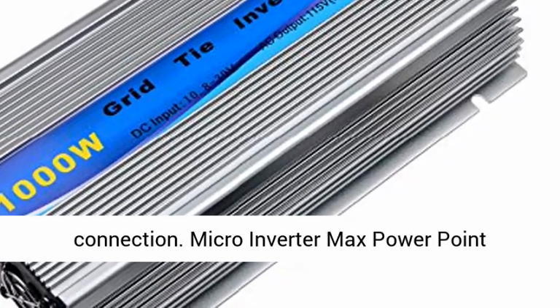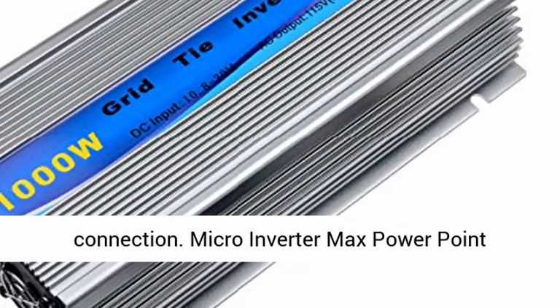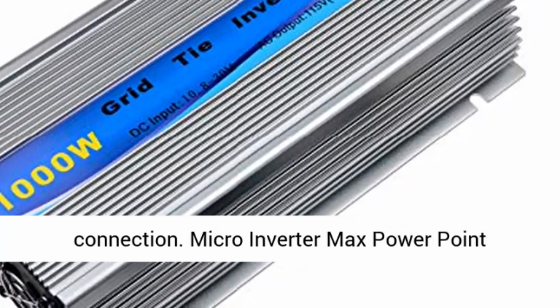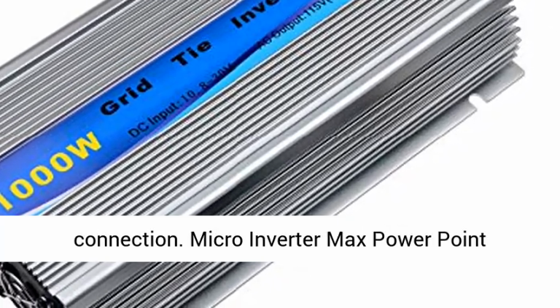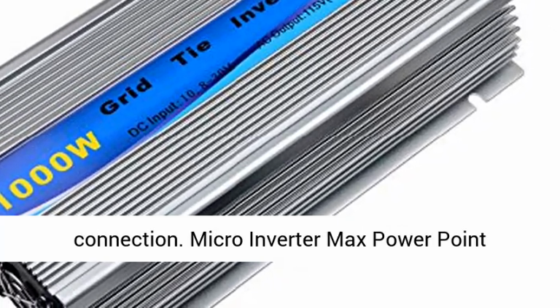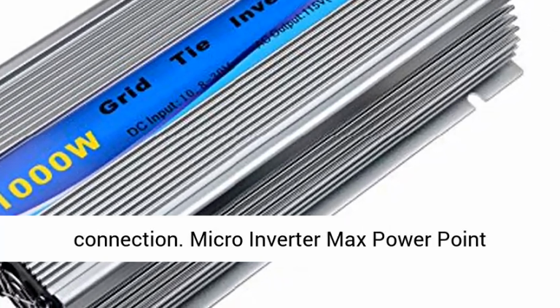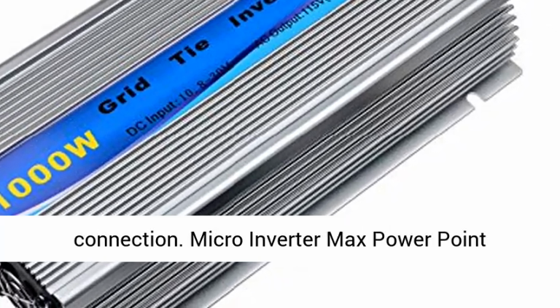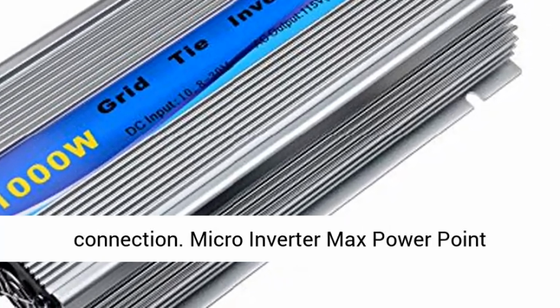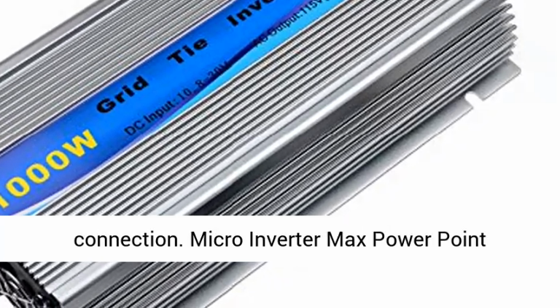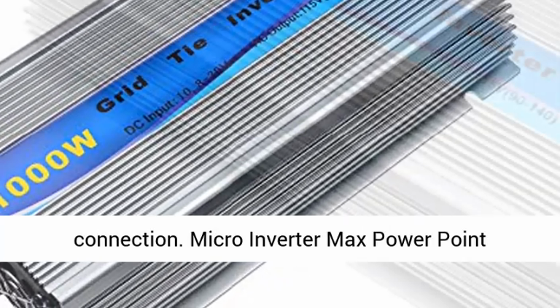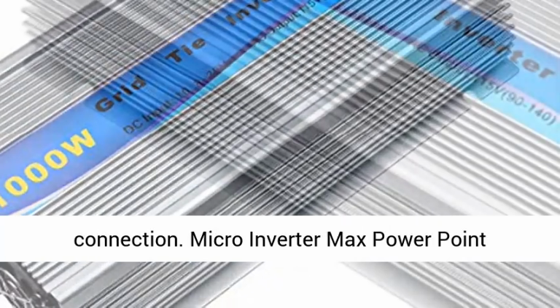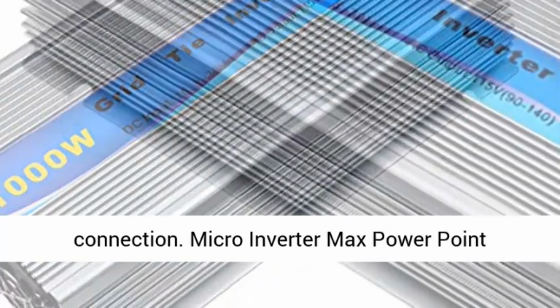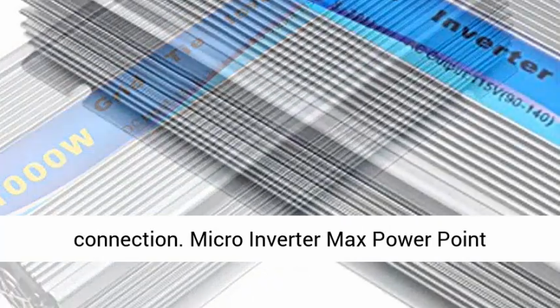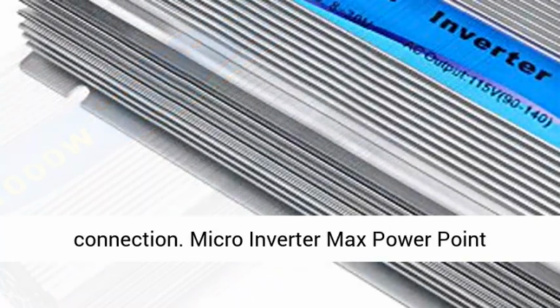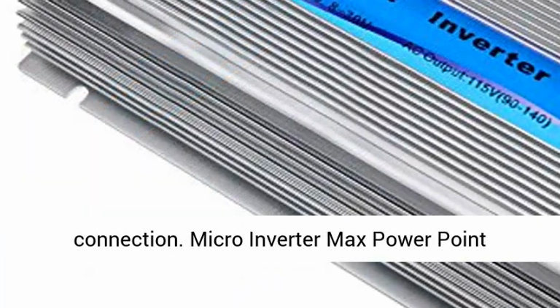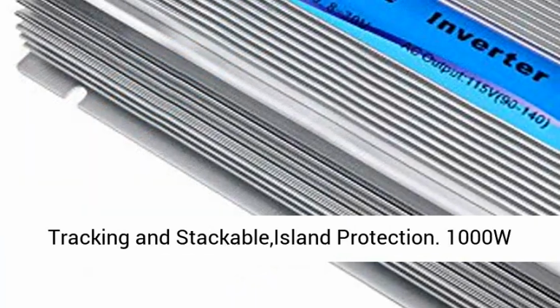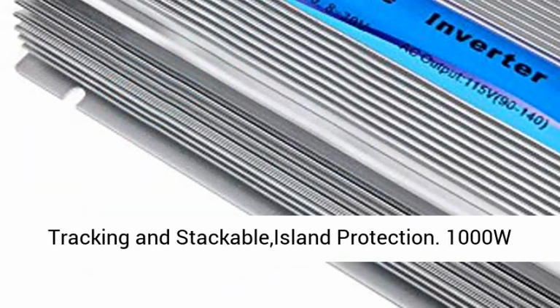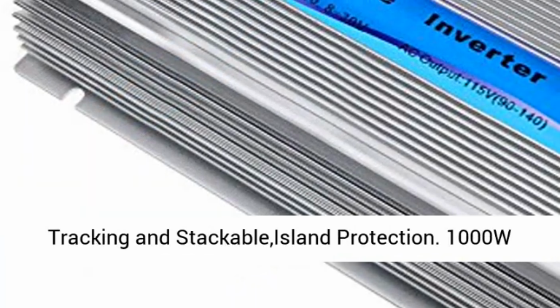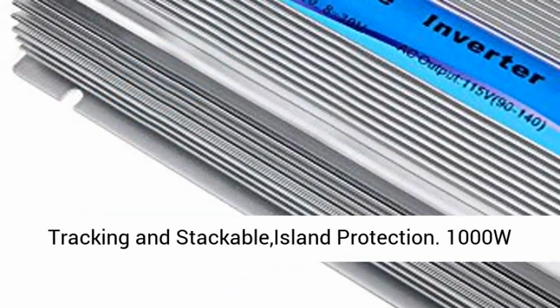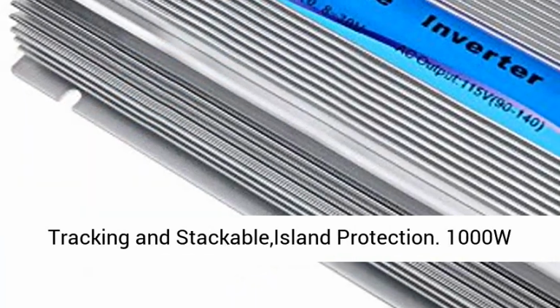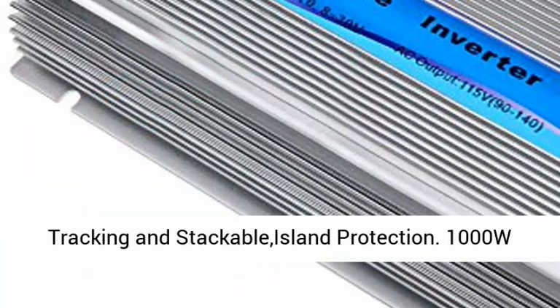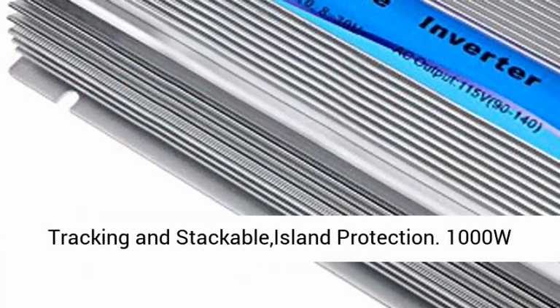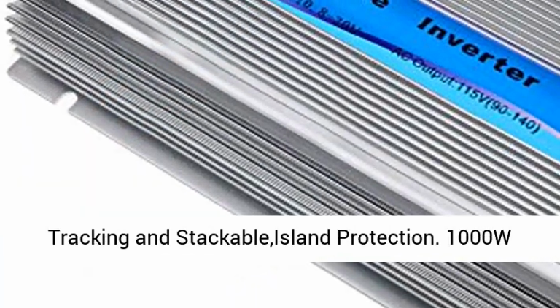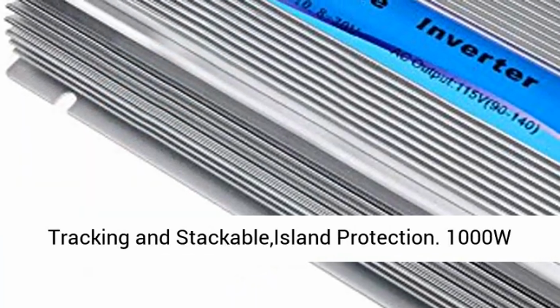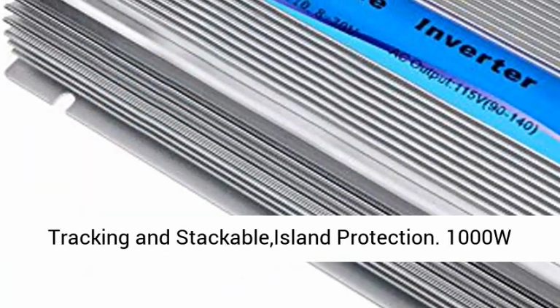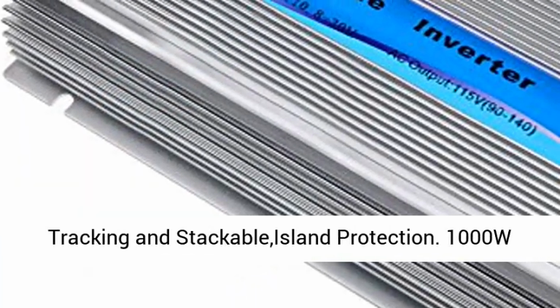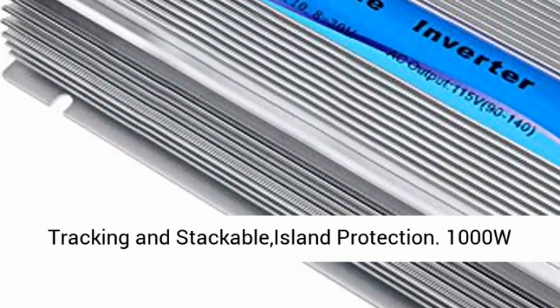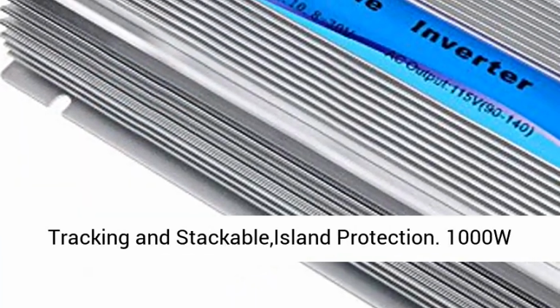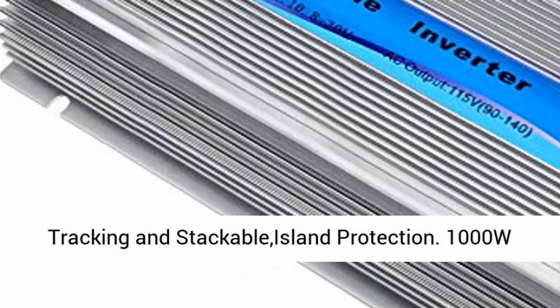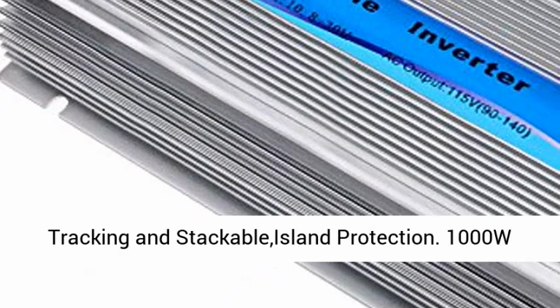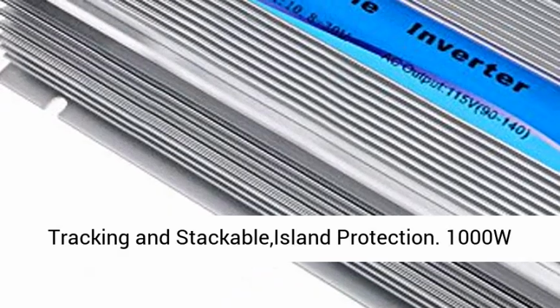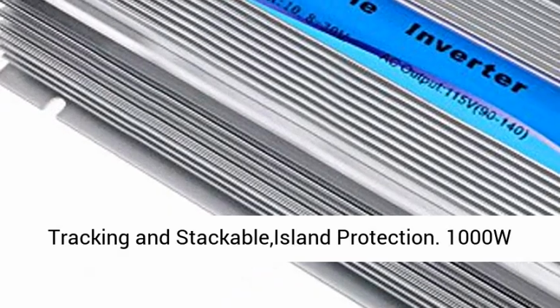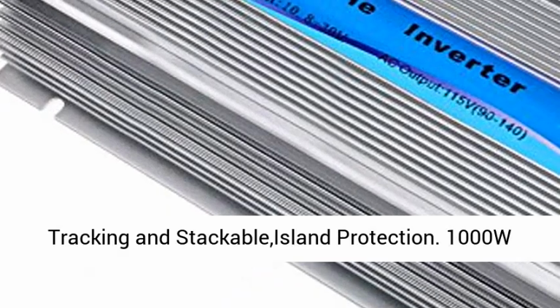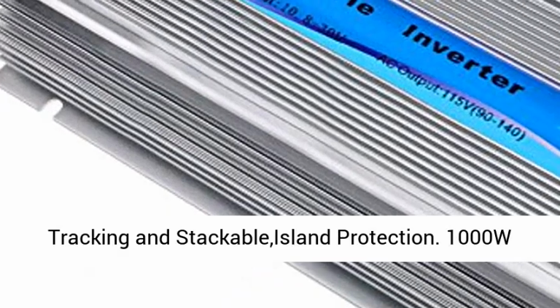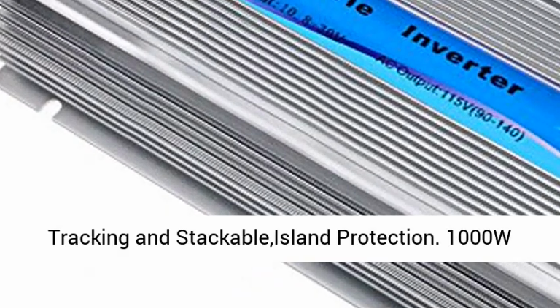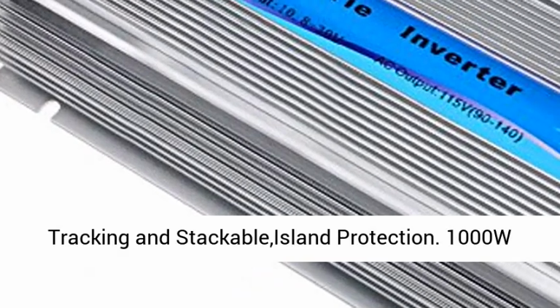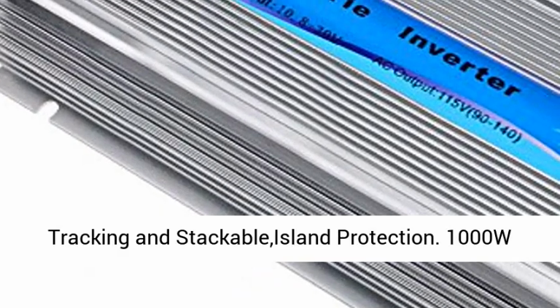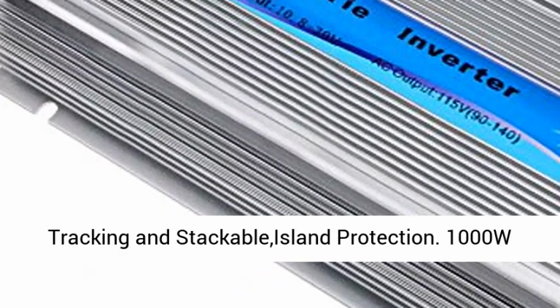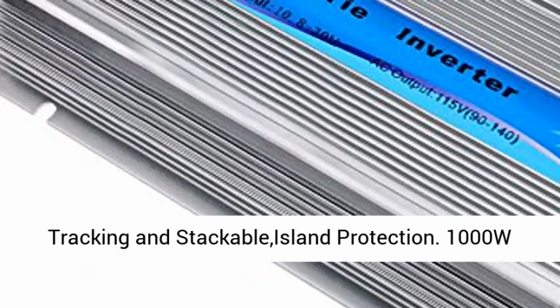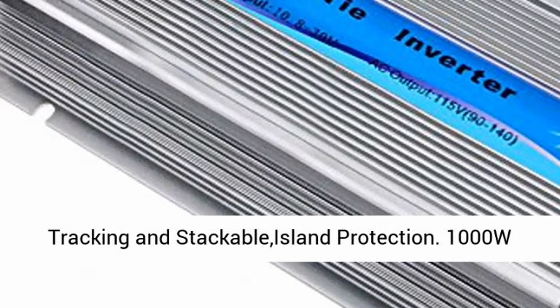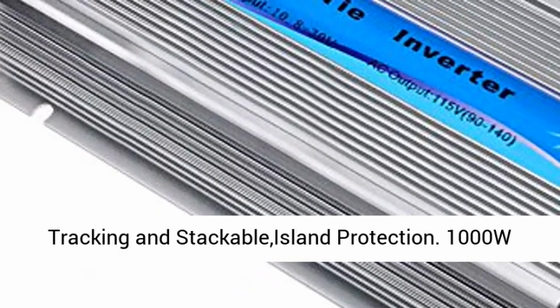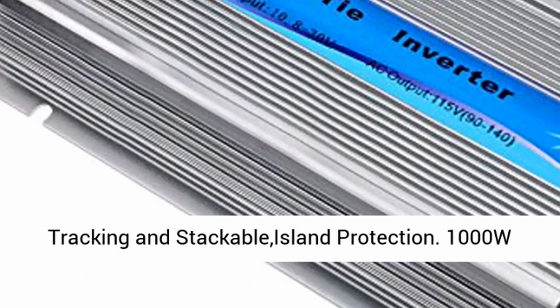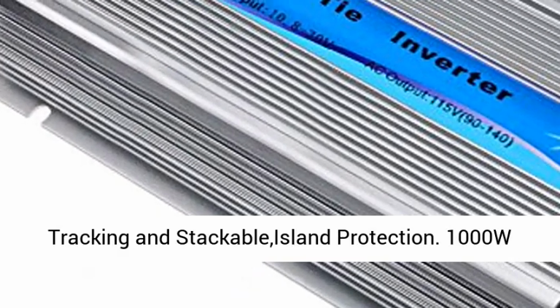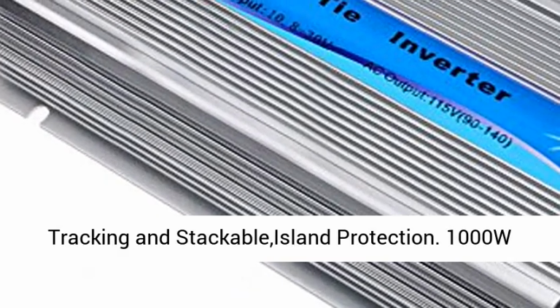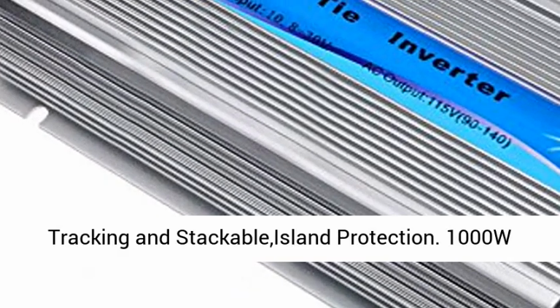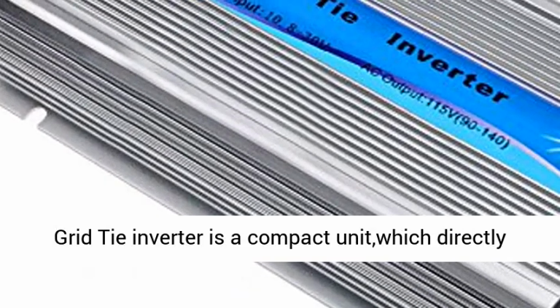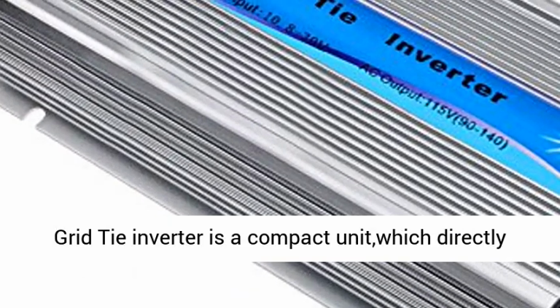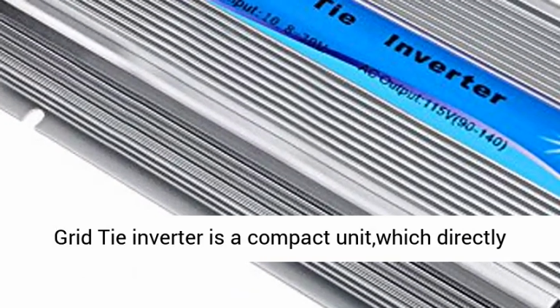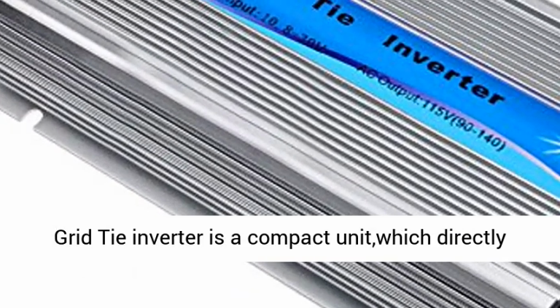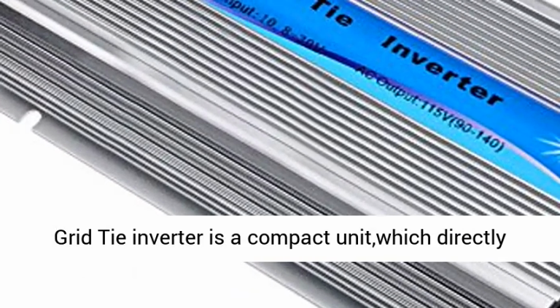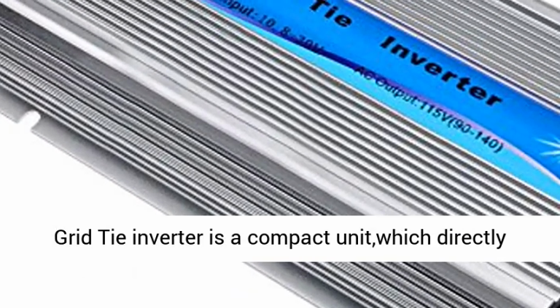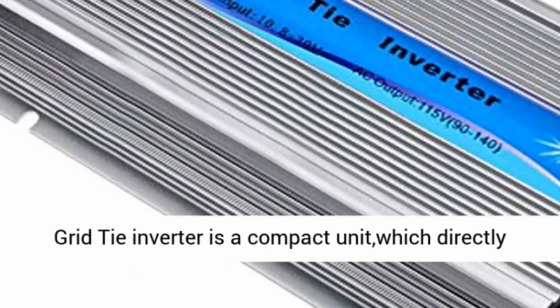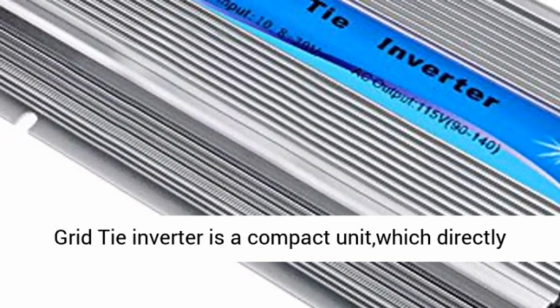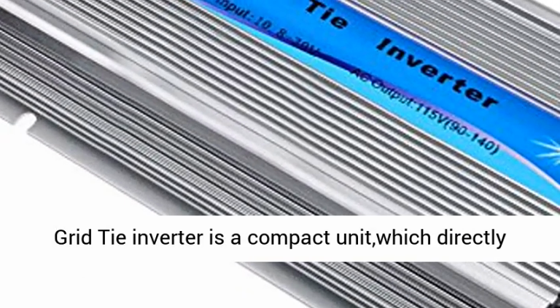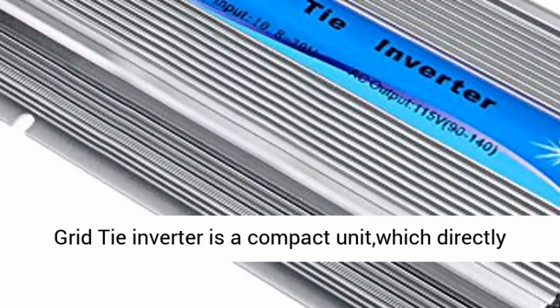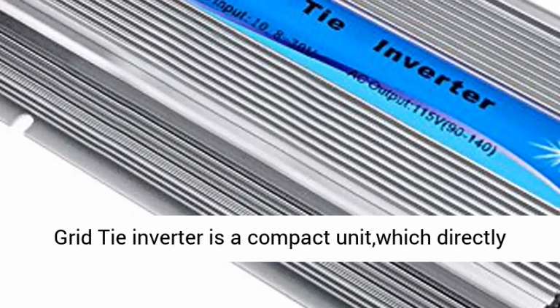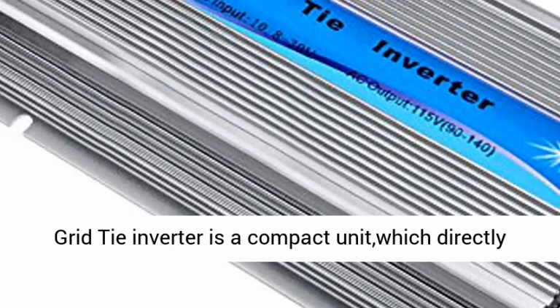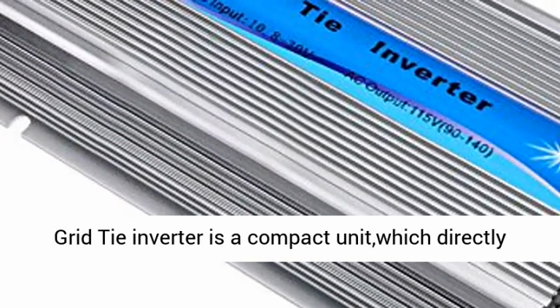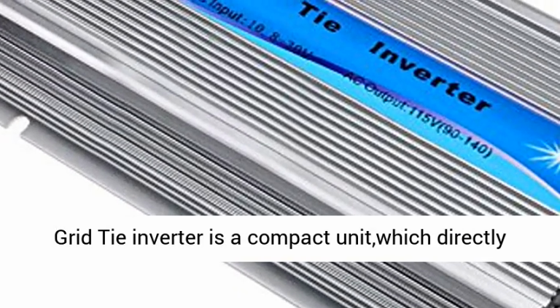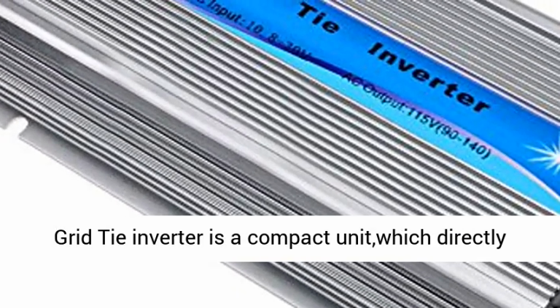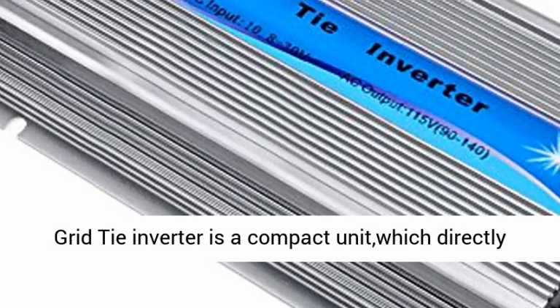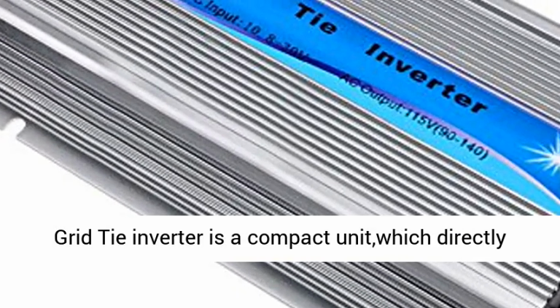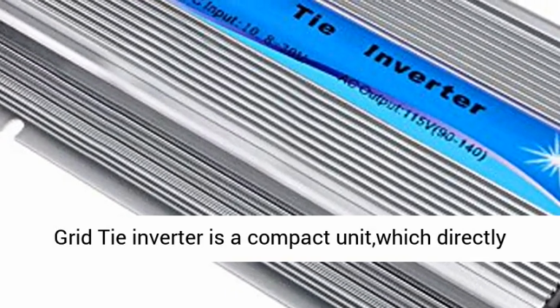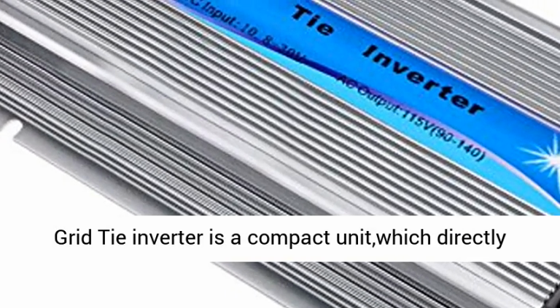Each time you move the inverter, tighten the DC connection terminals. Avoid short circuit of the DC terminal due to loose connection.